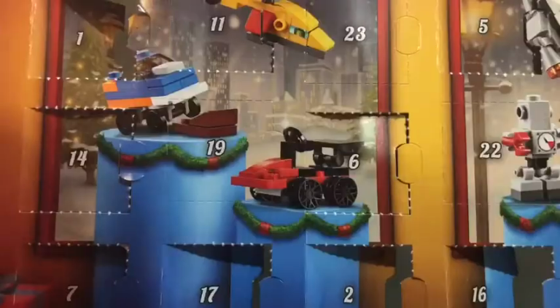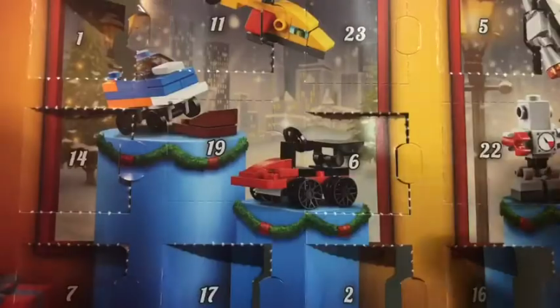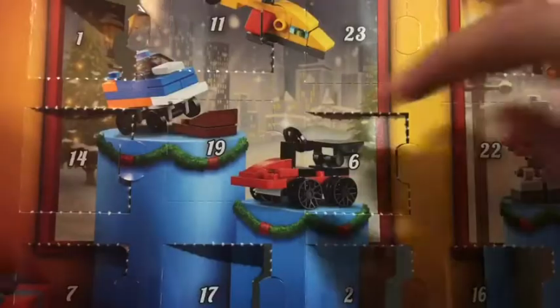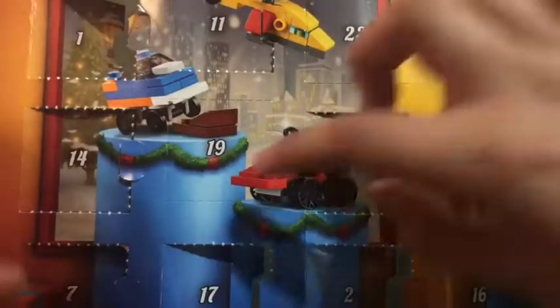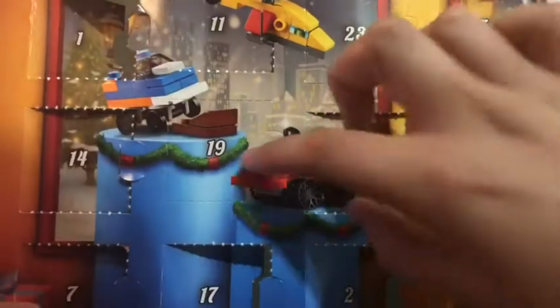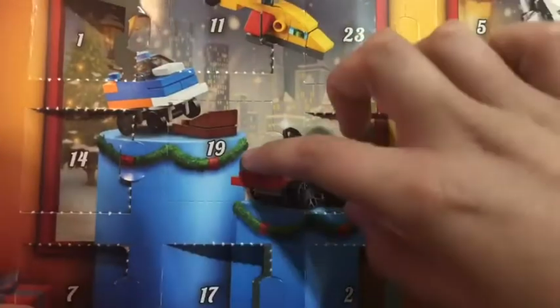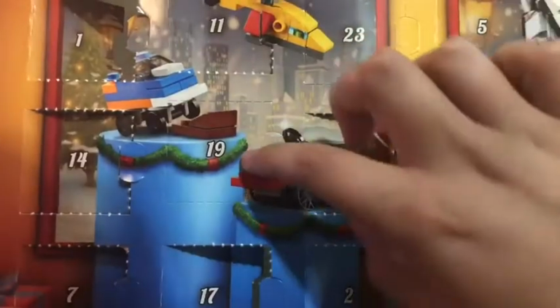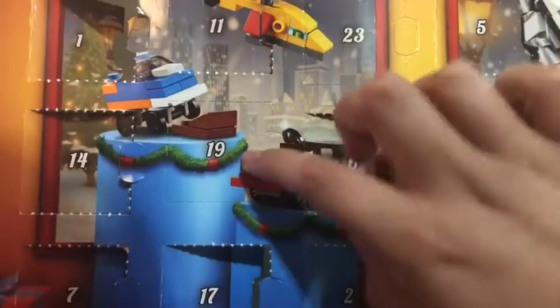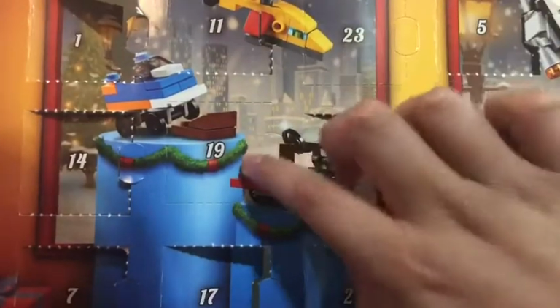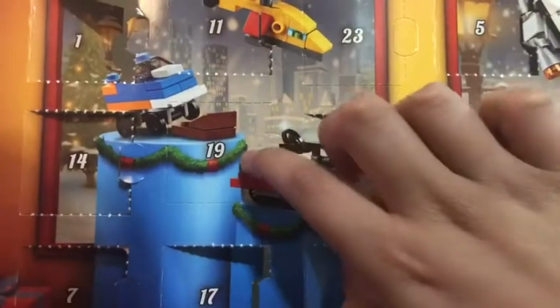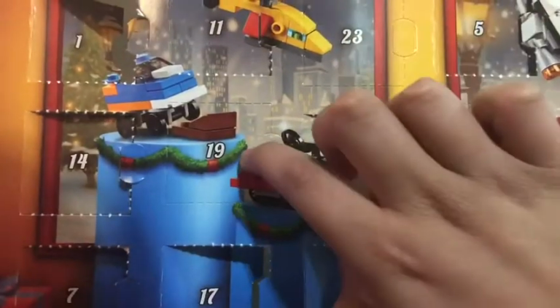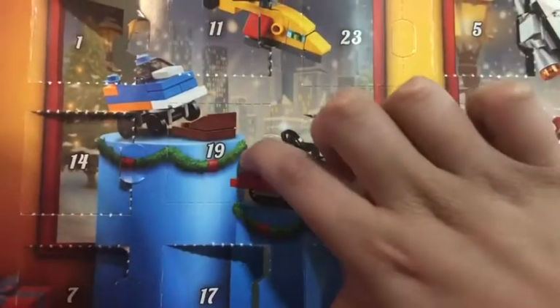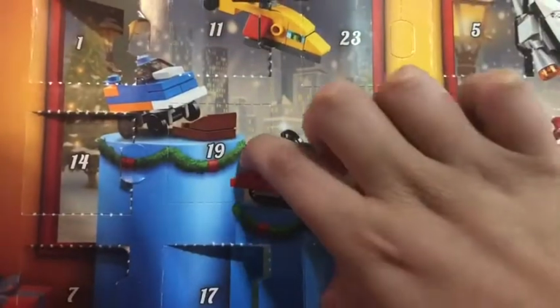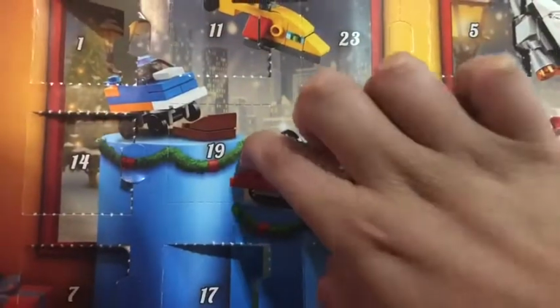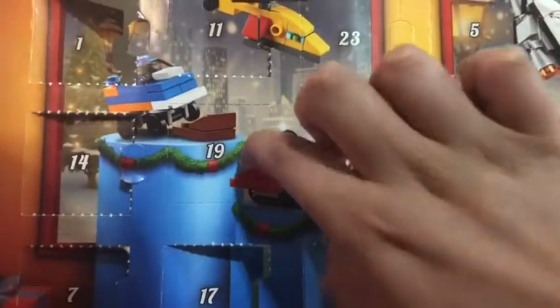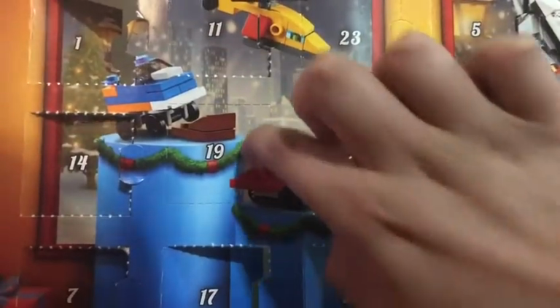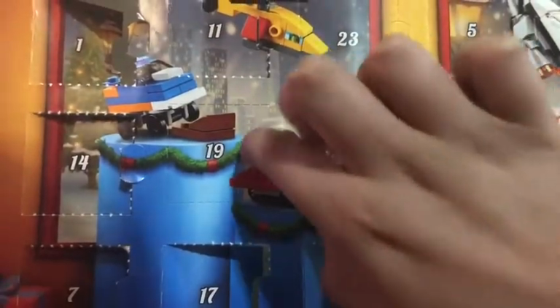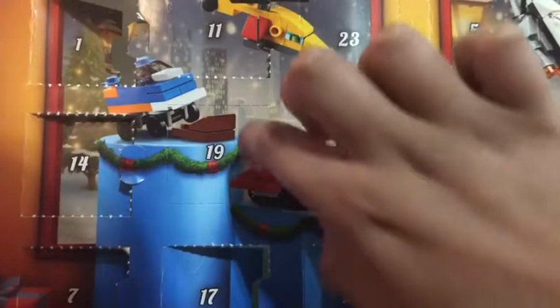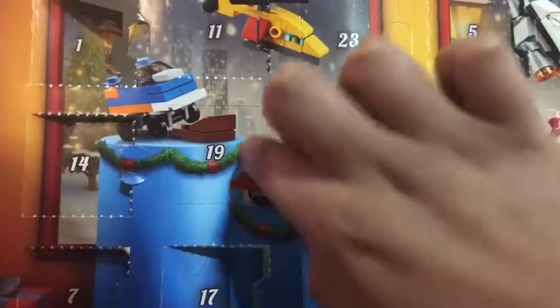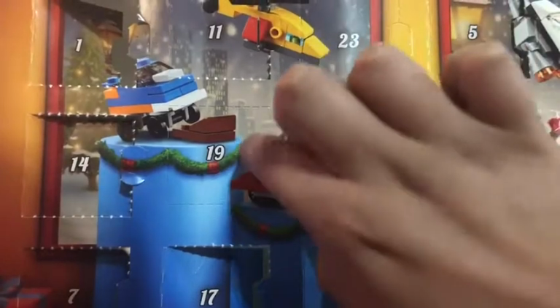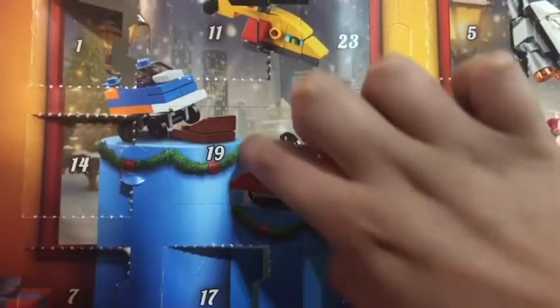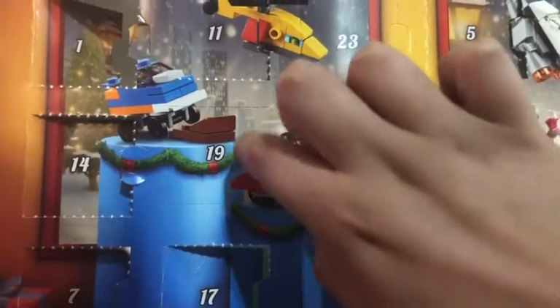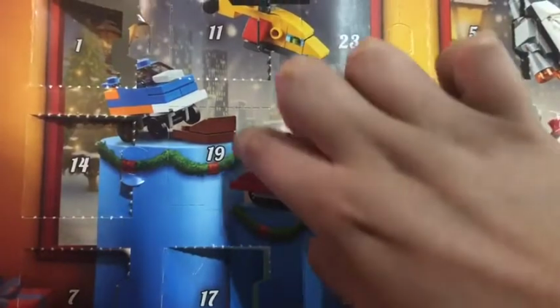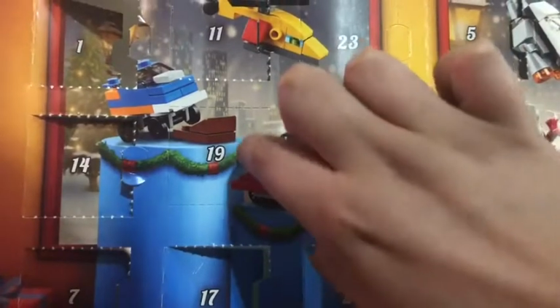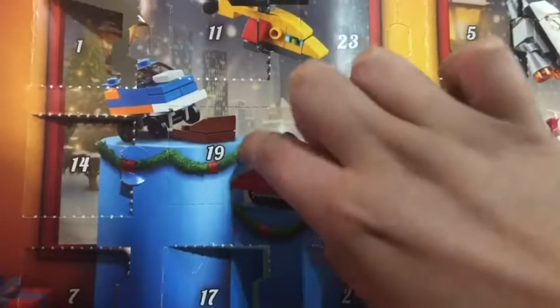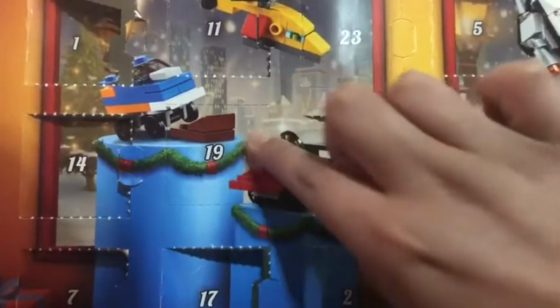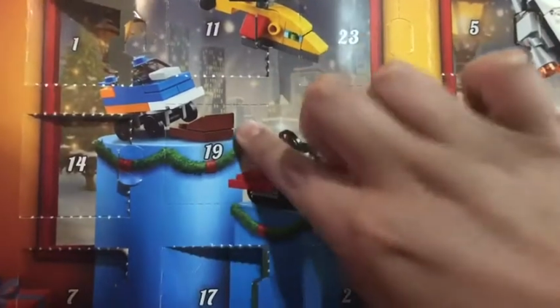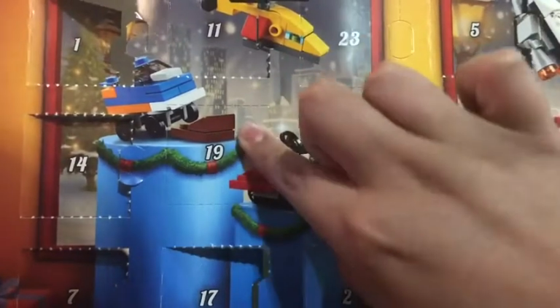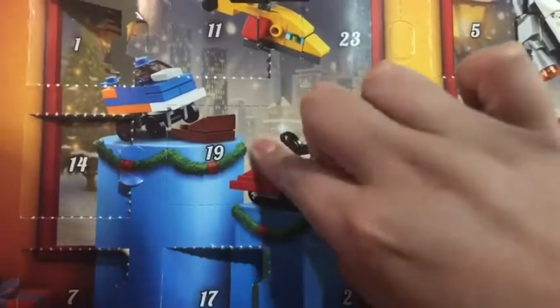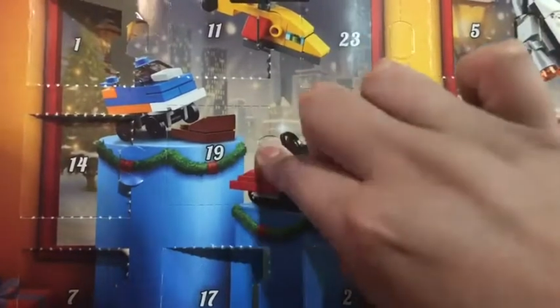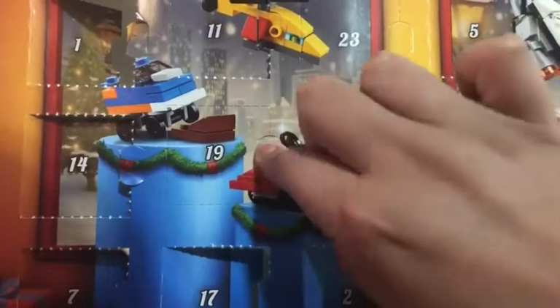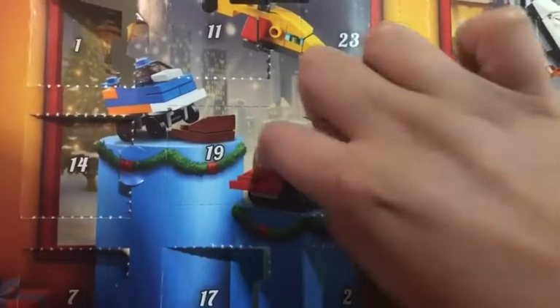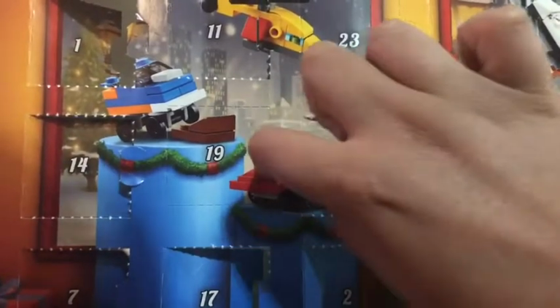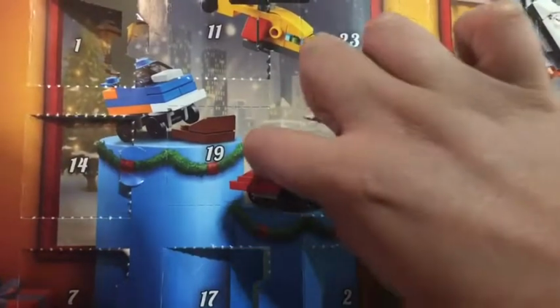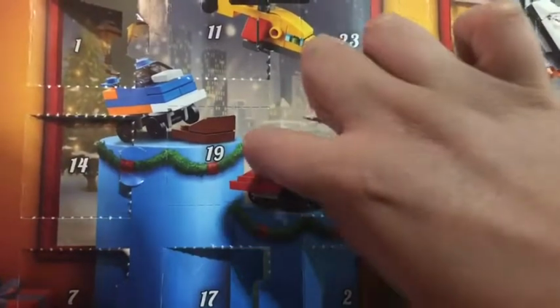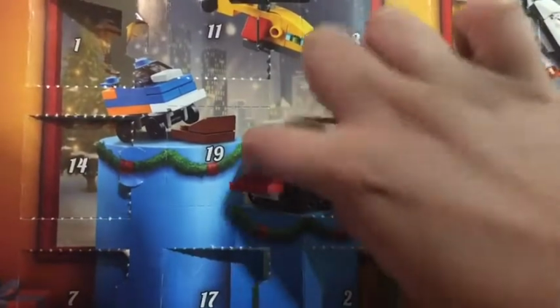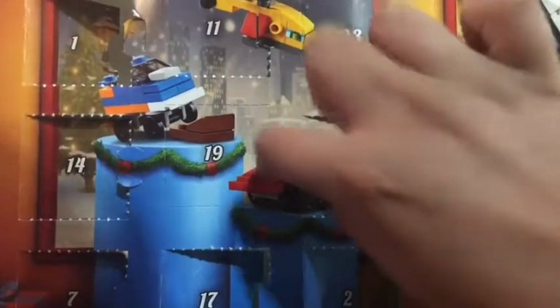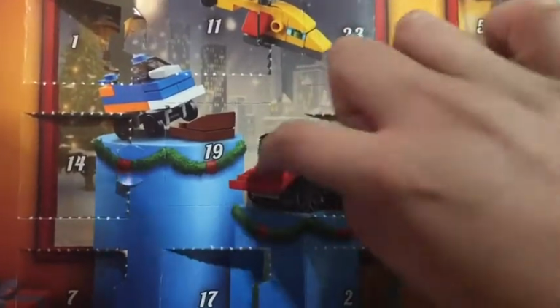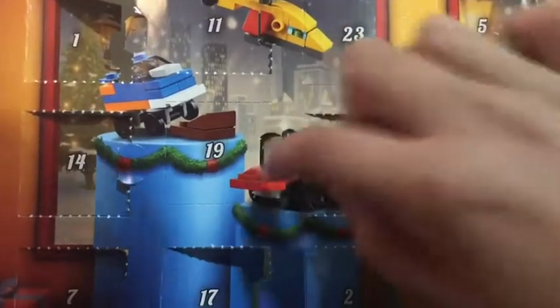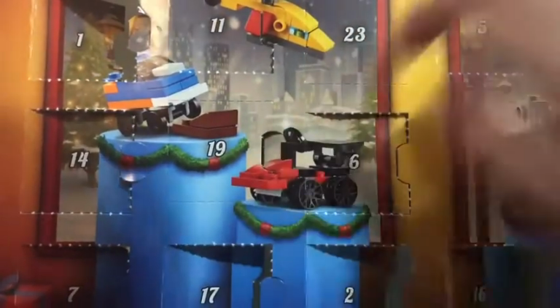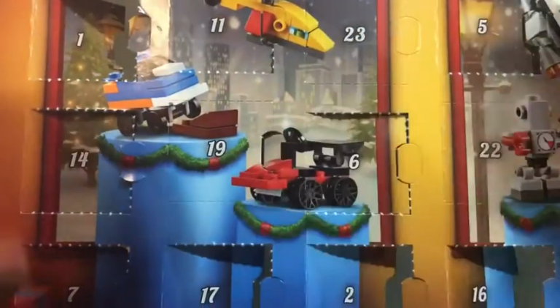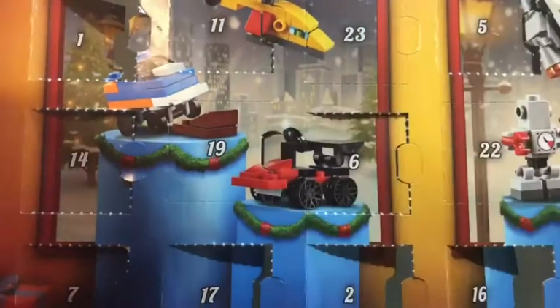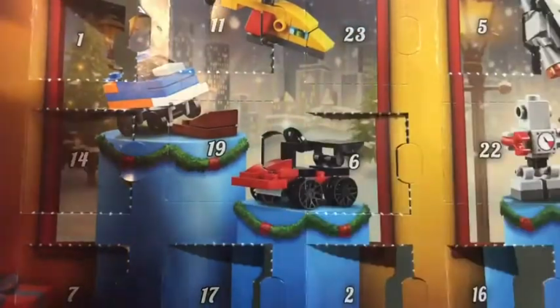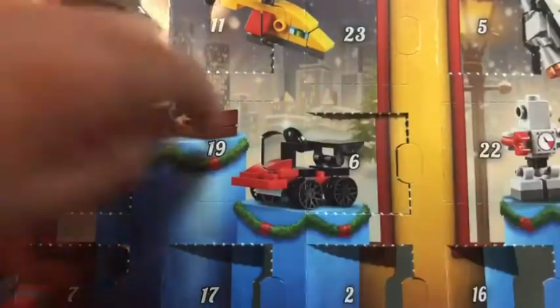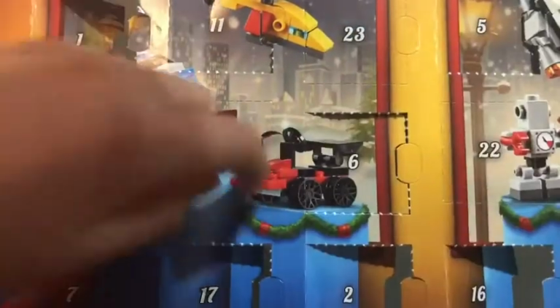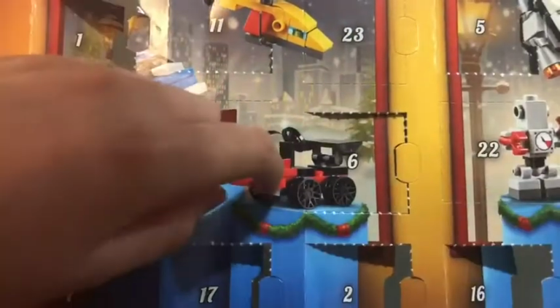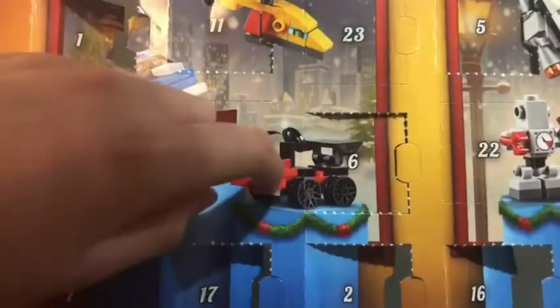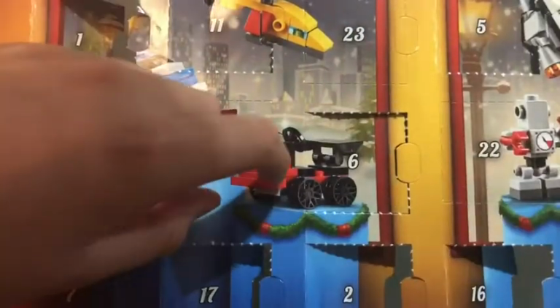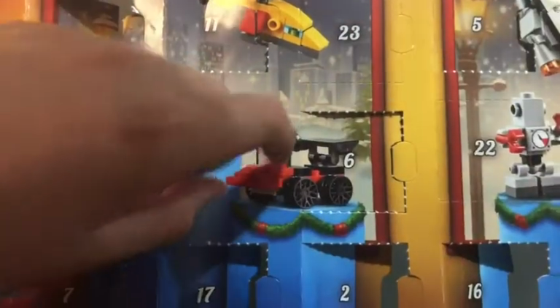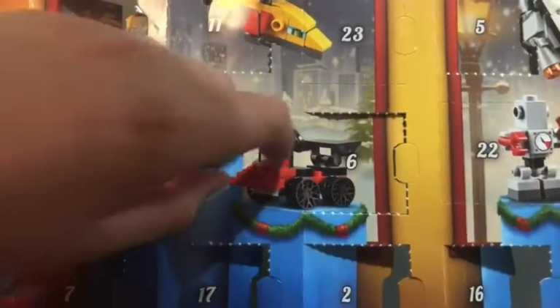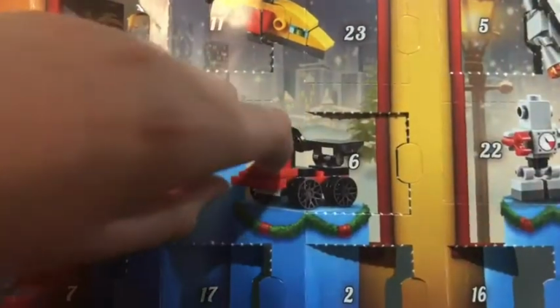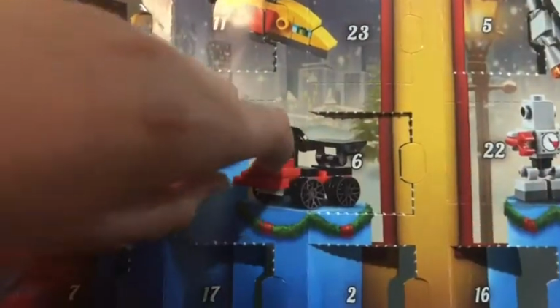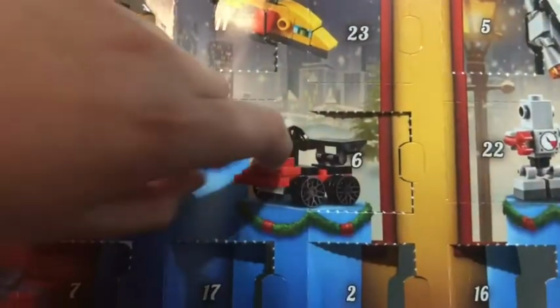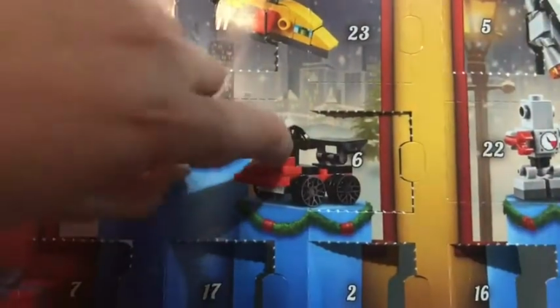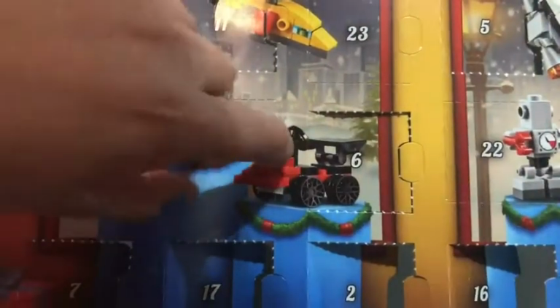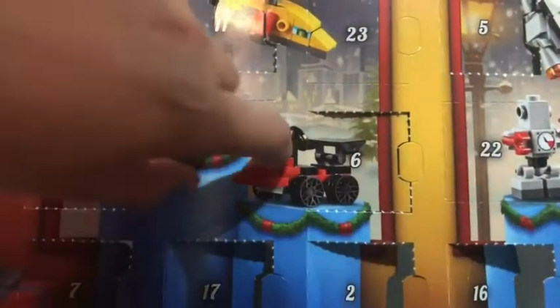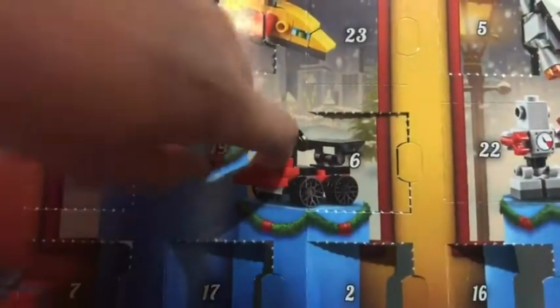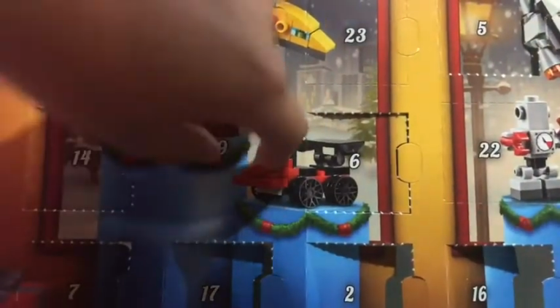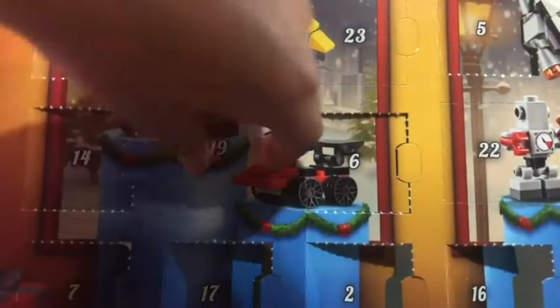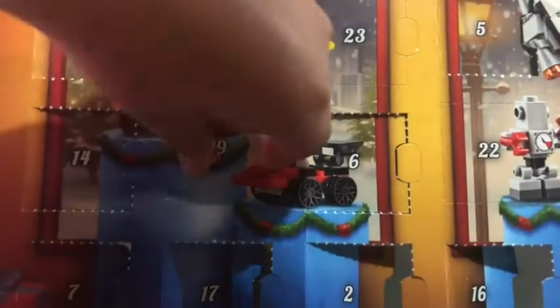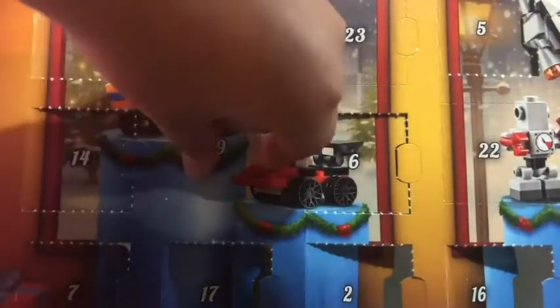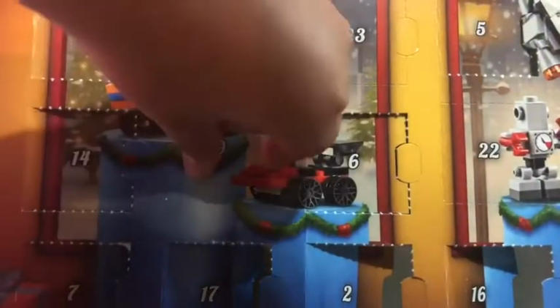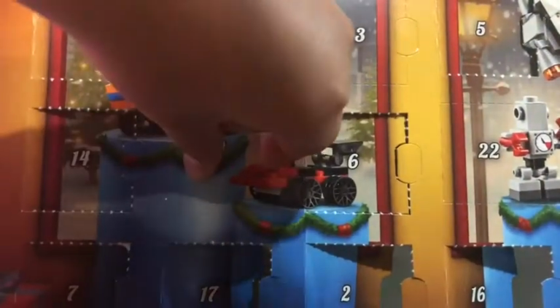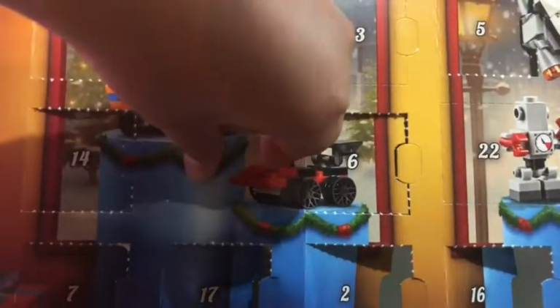It is day 19. Oh, there you go. Just open it.